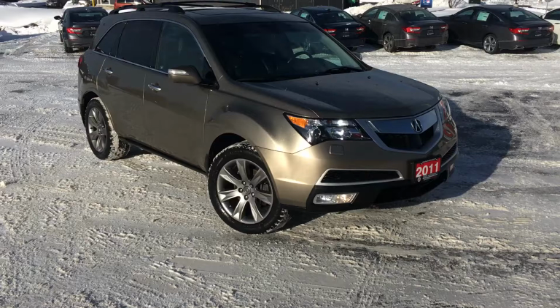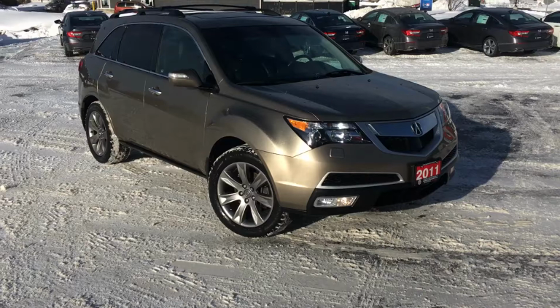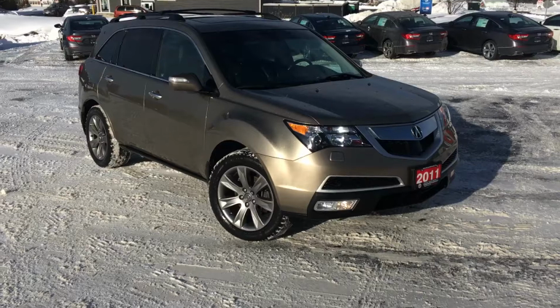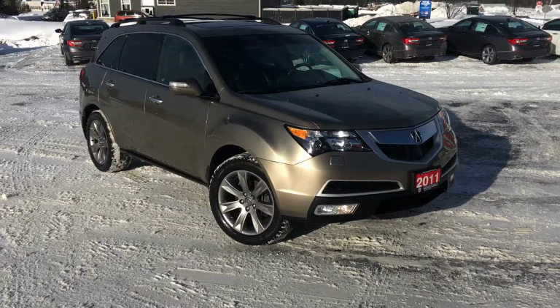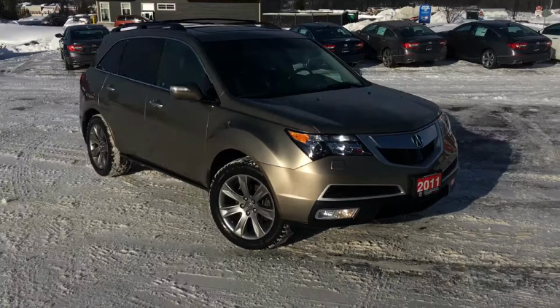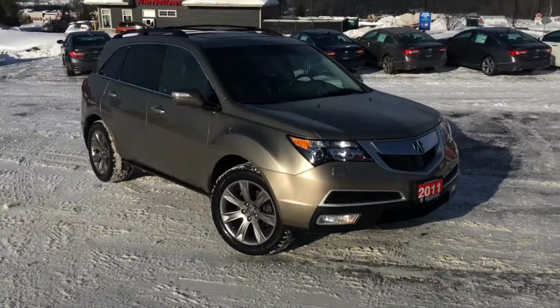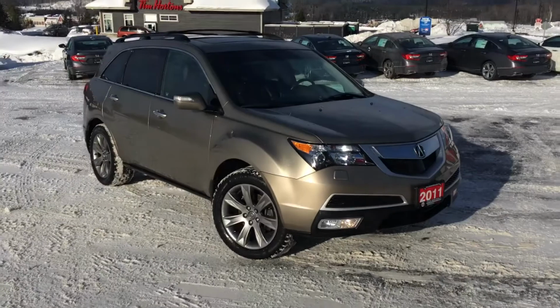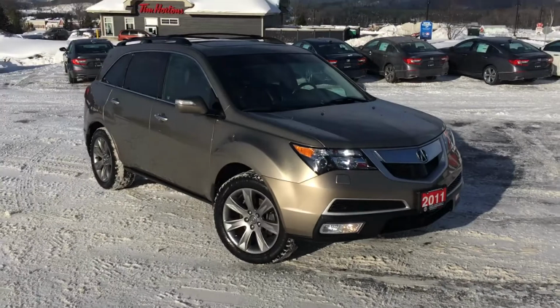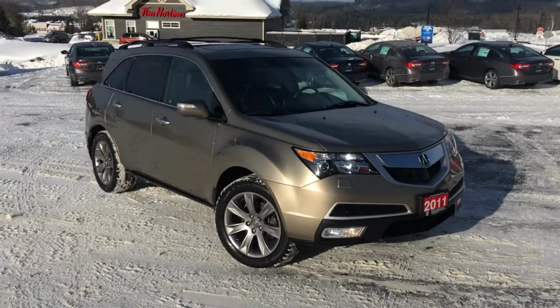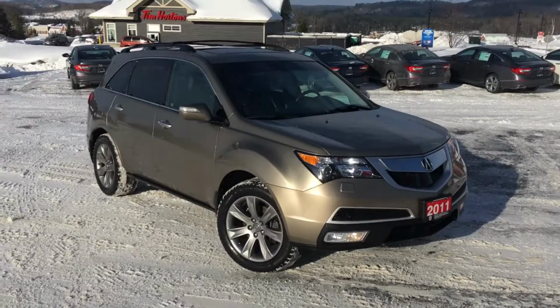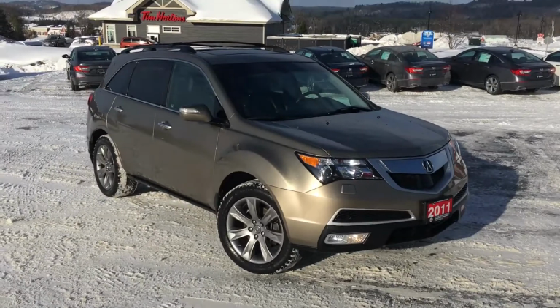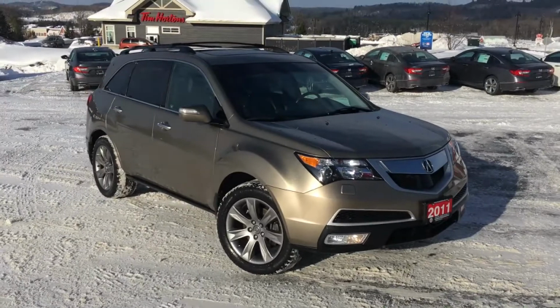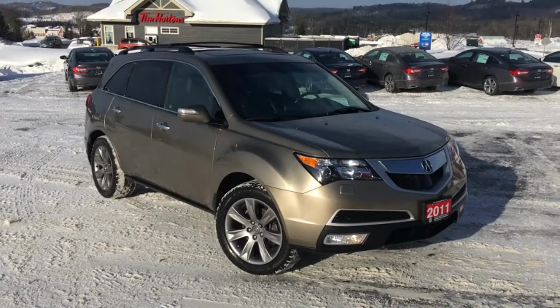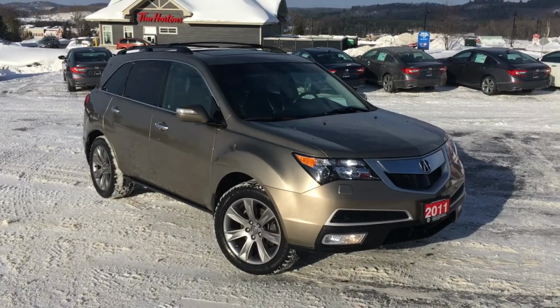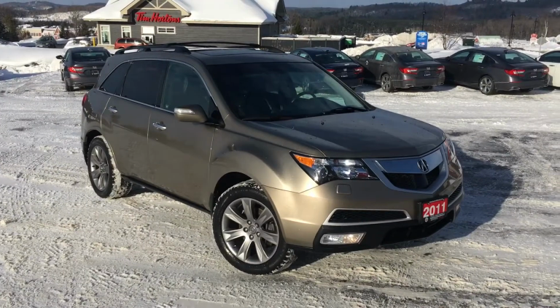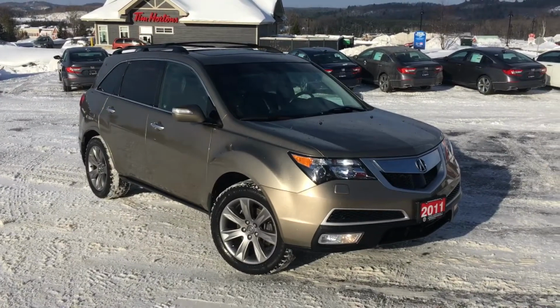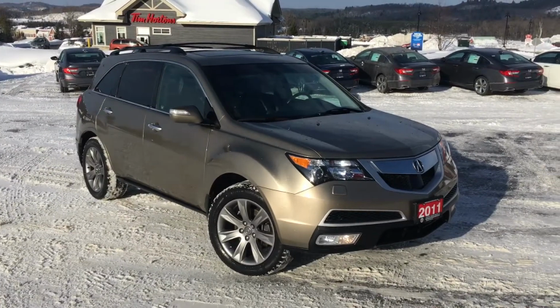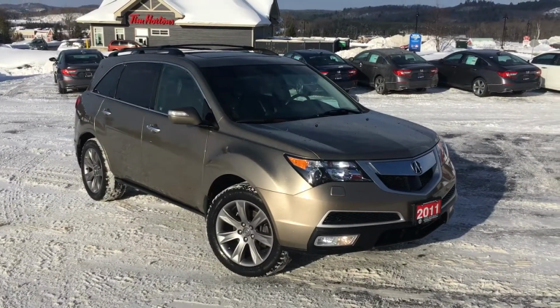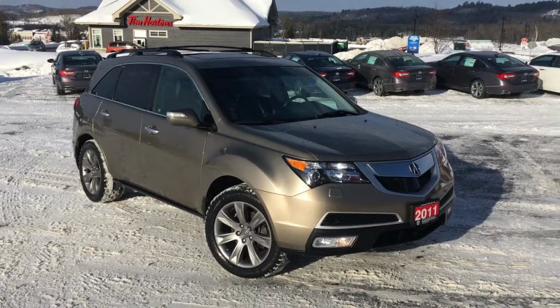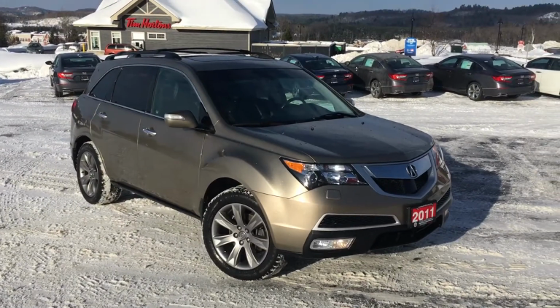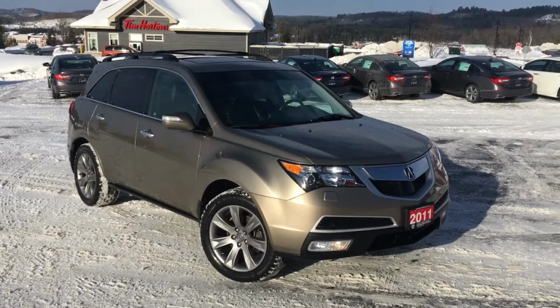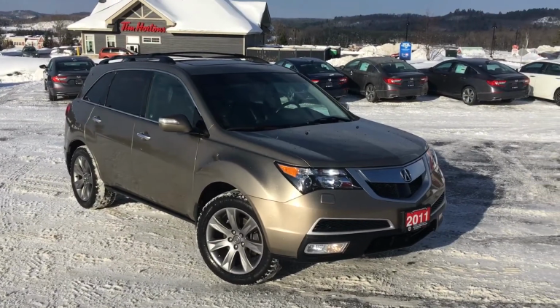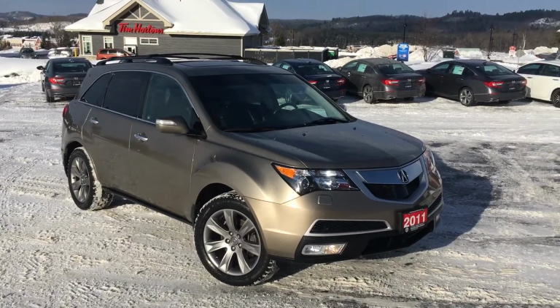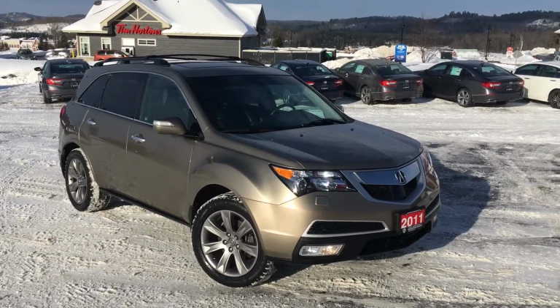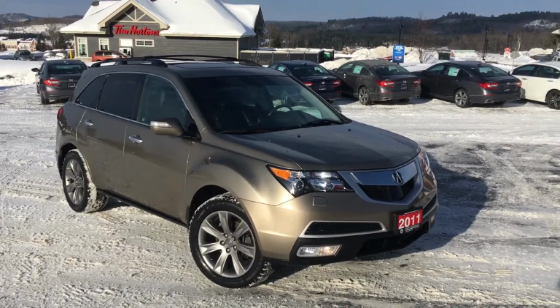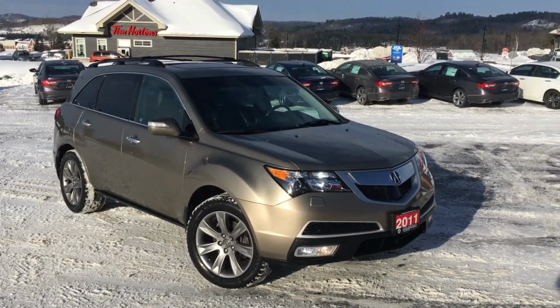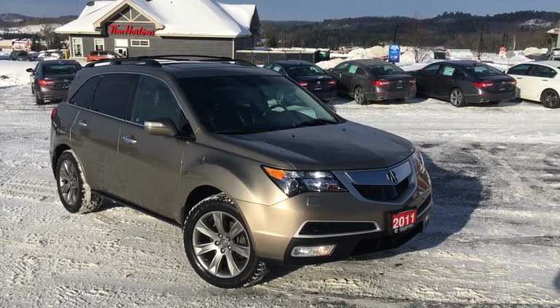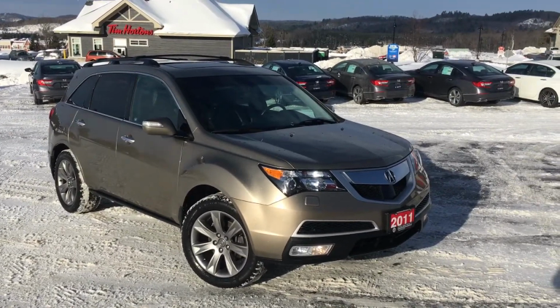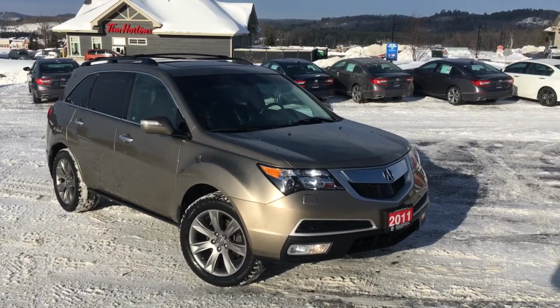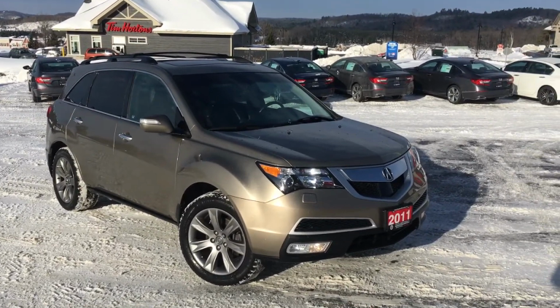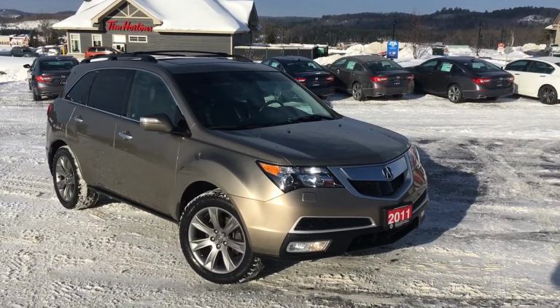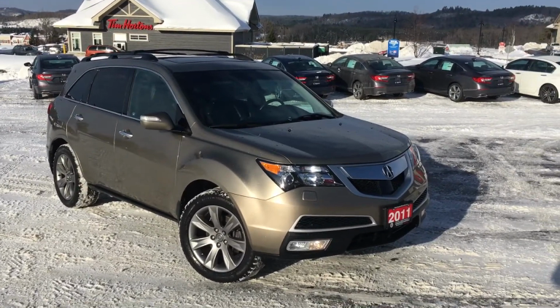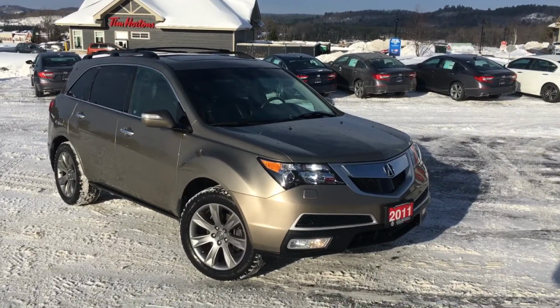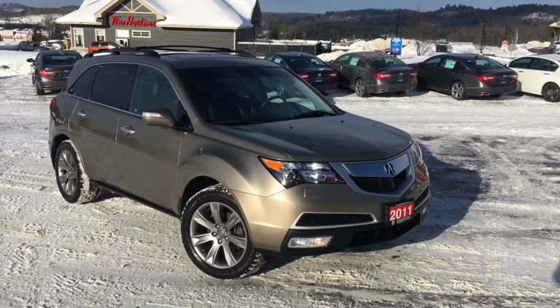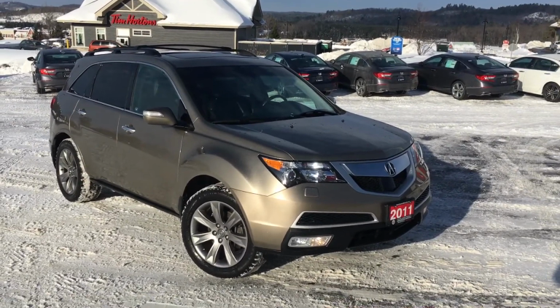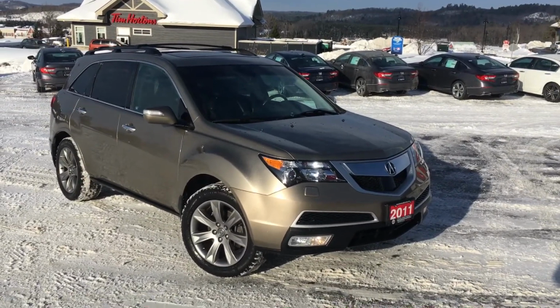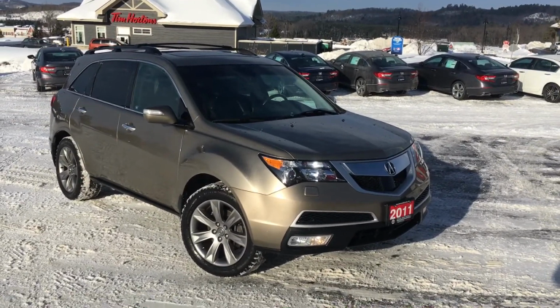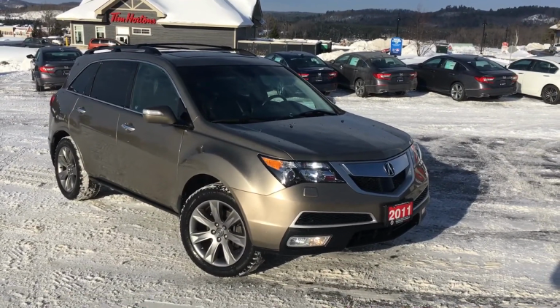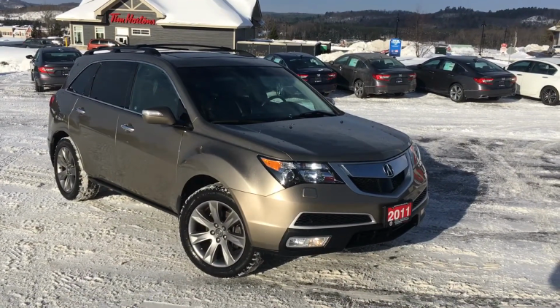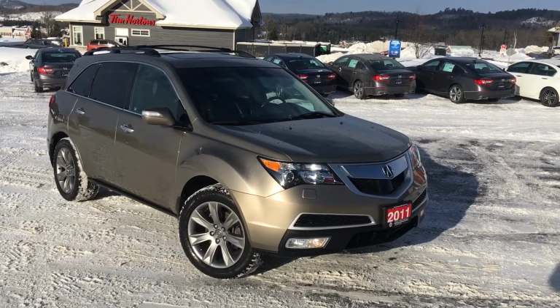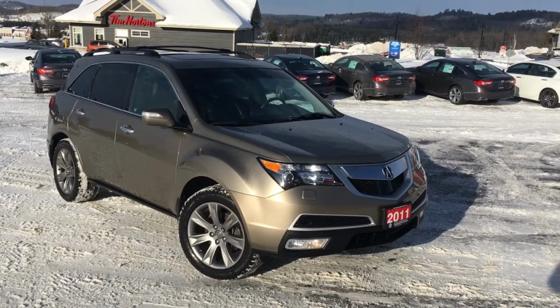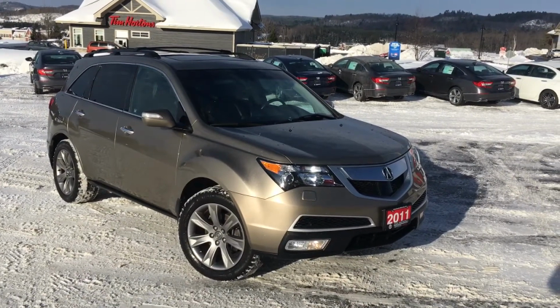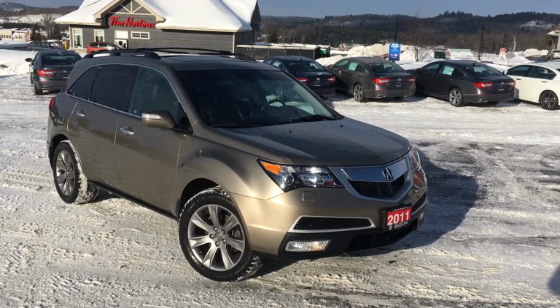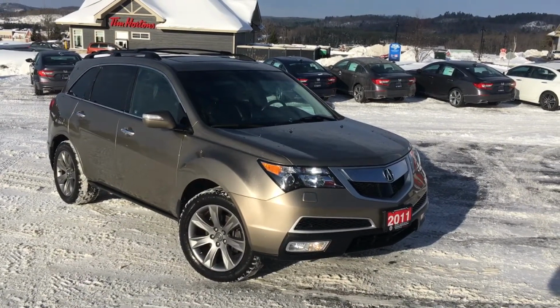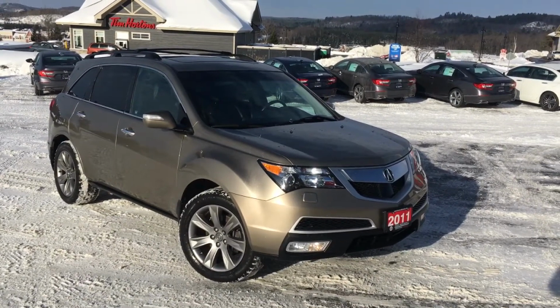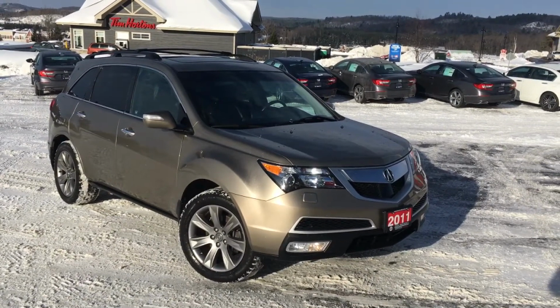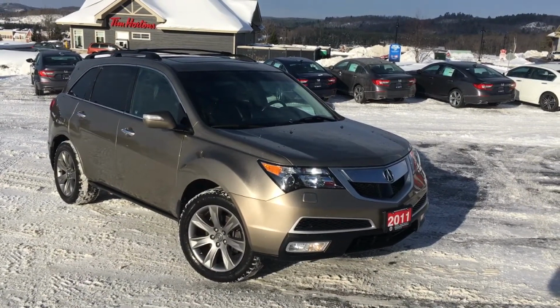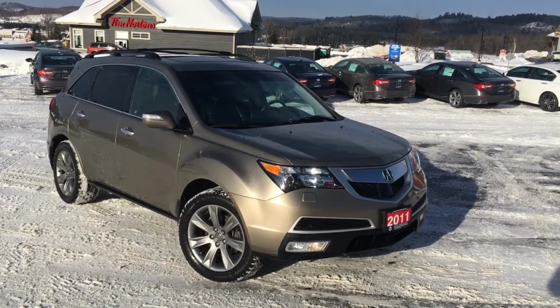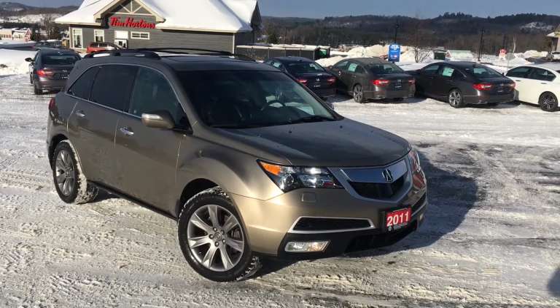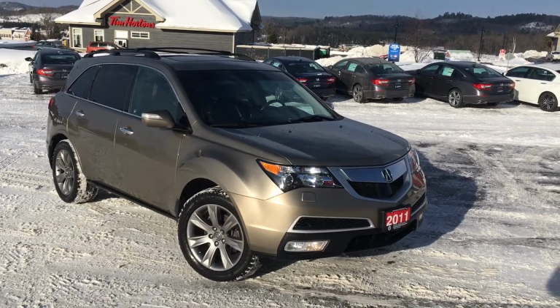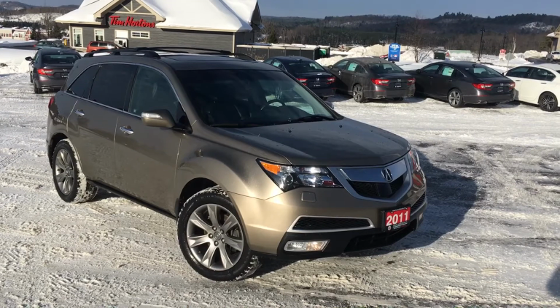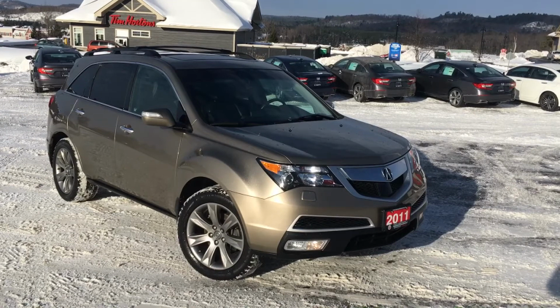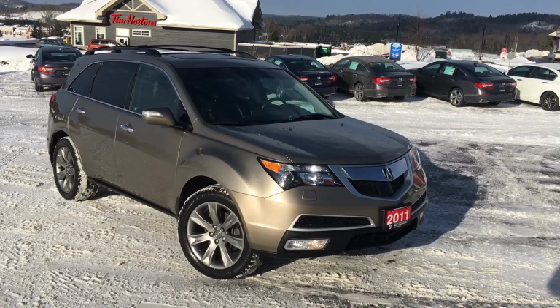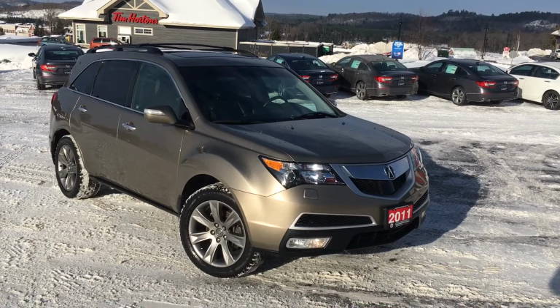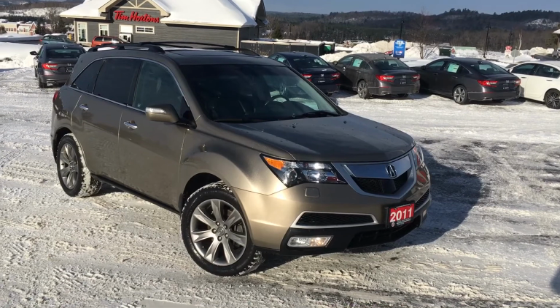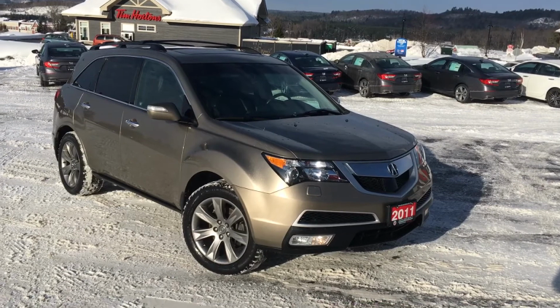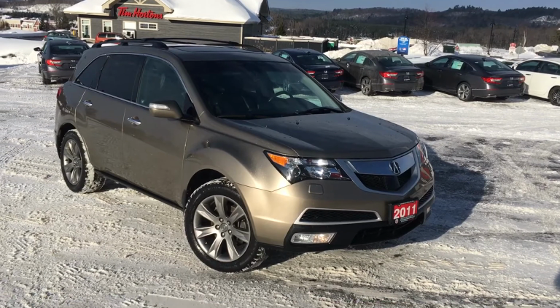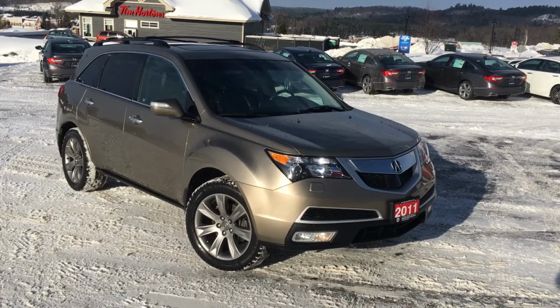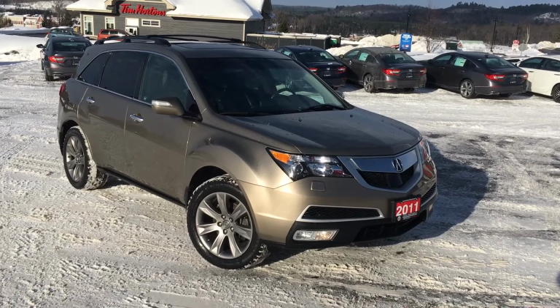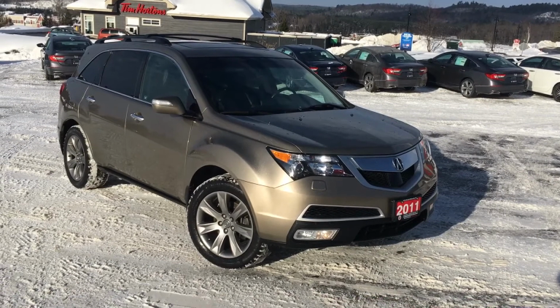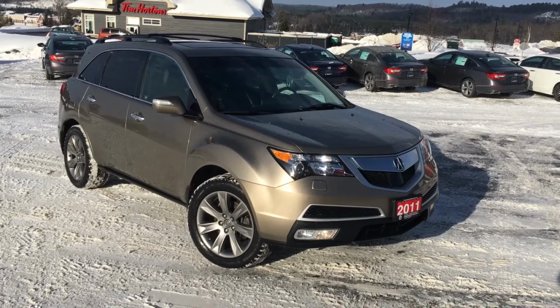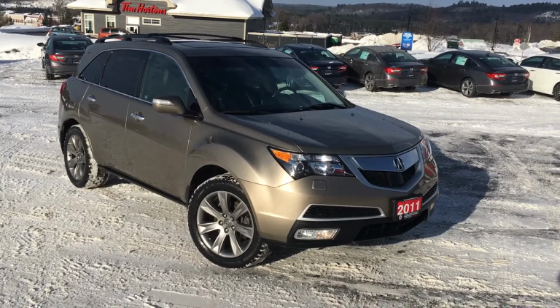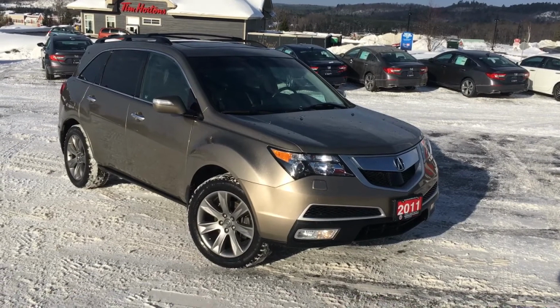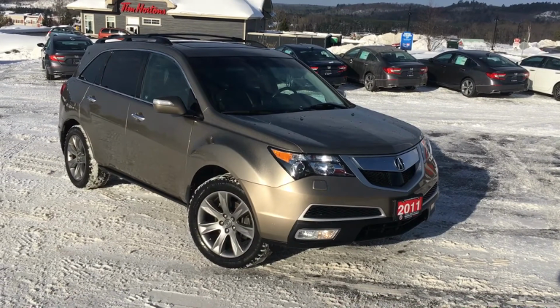Hi Ian, Sean here from Huntsville Honda. I've just taken a couple of minutes, washed the MDX, and pulled it outside for us to have a quick look at it.